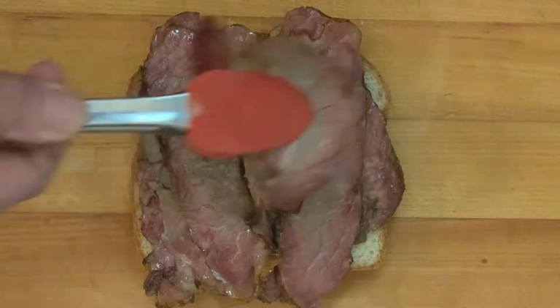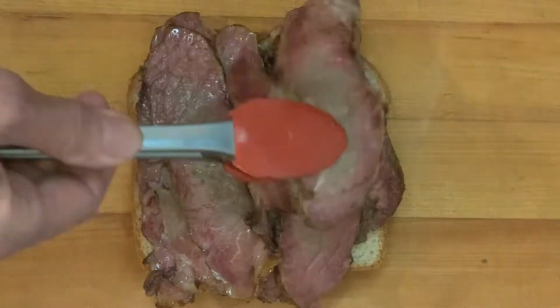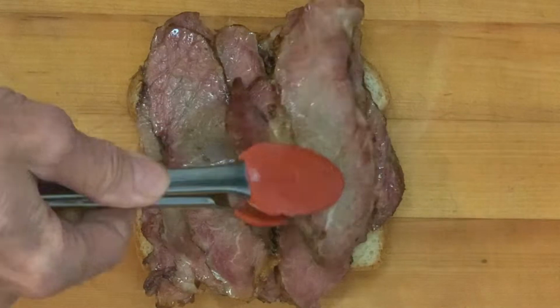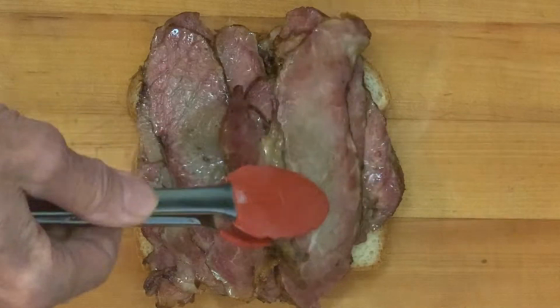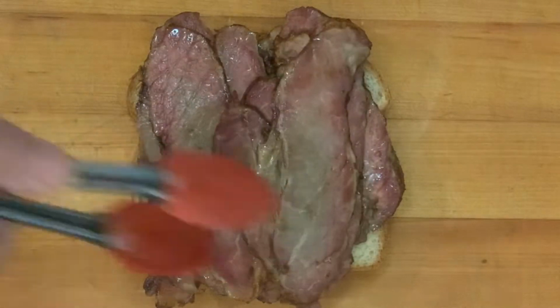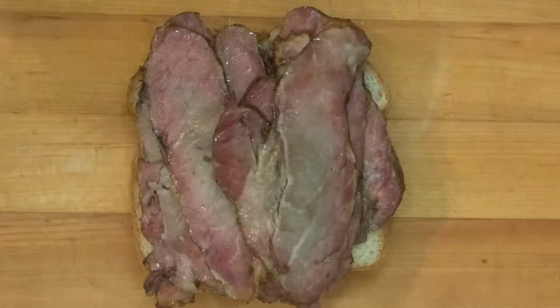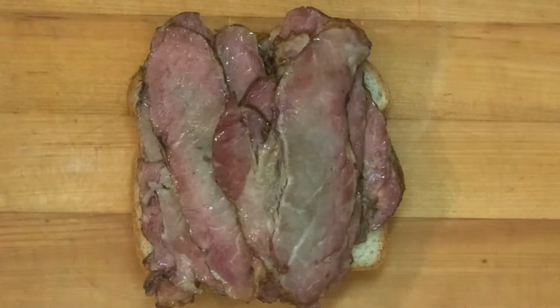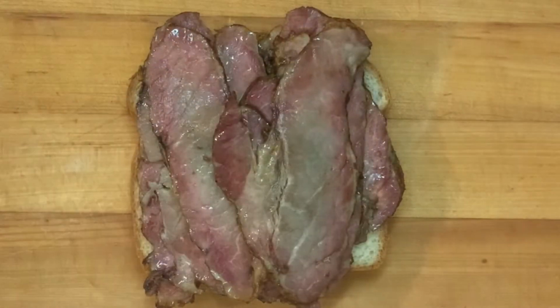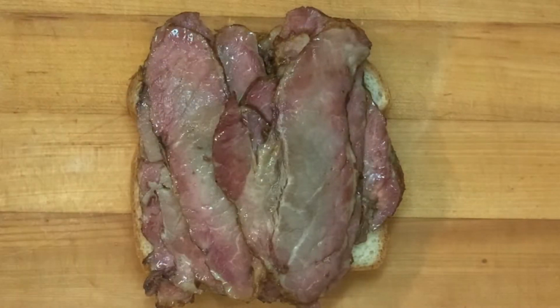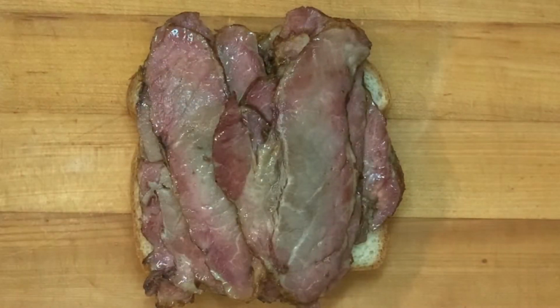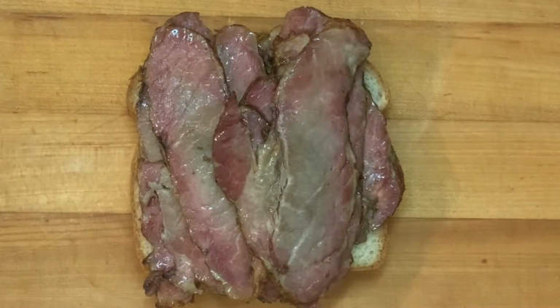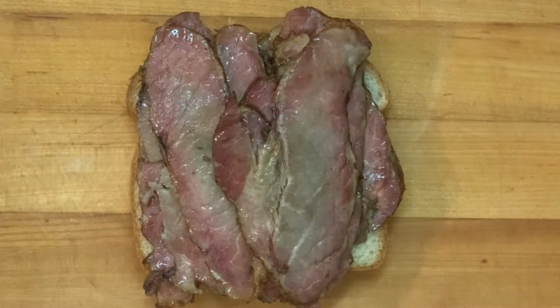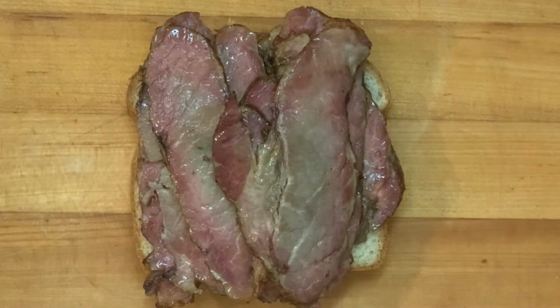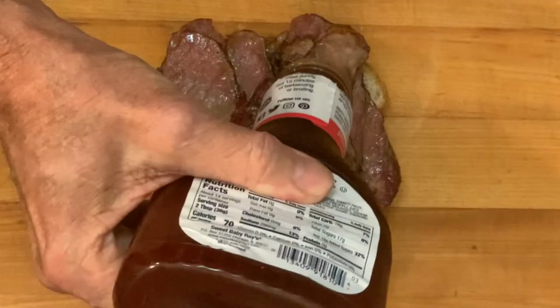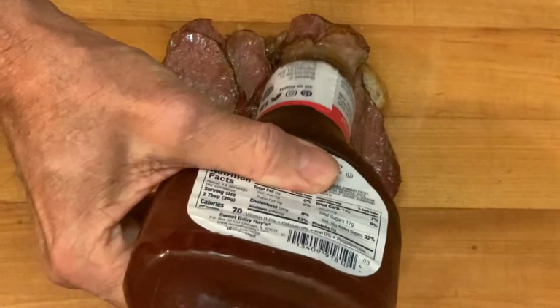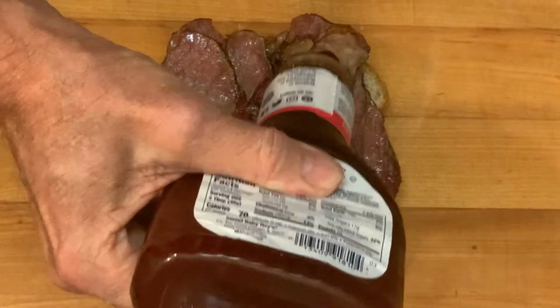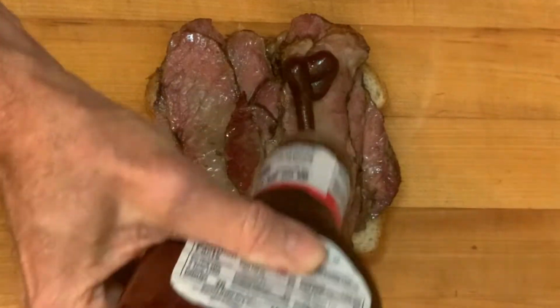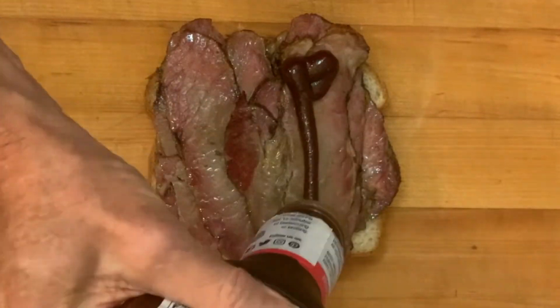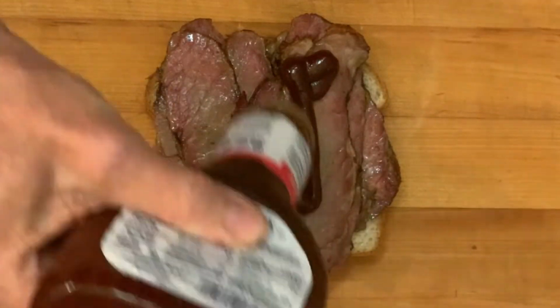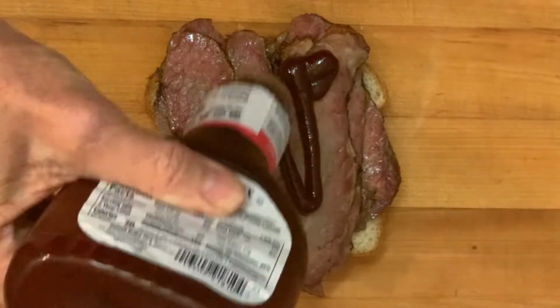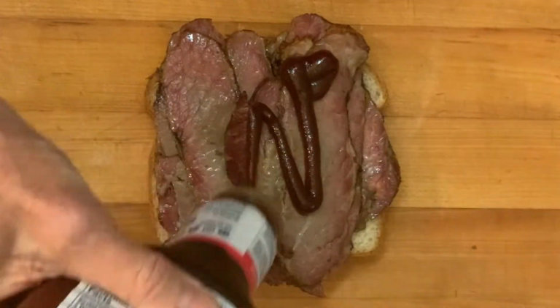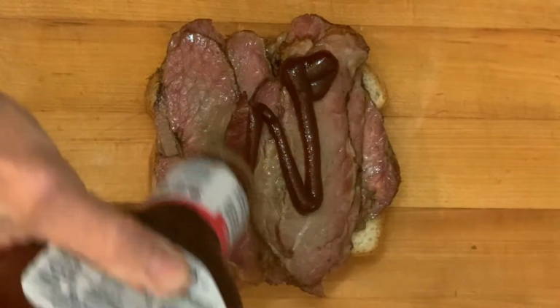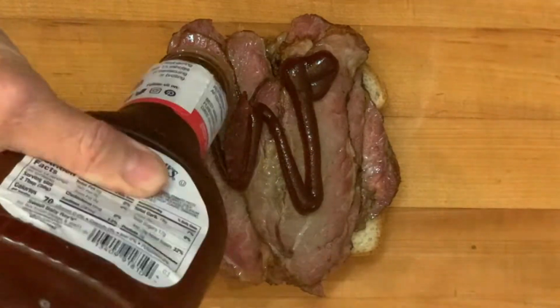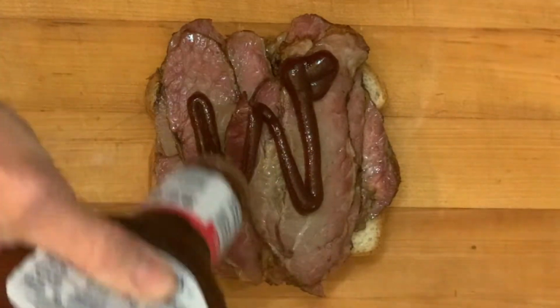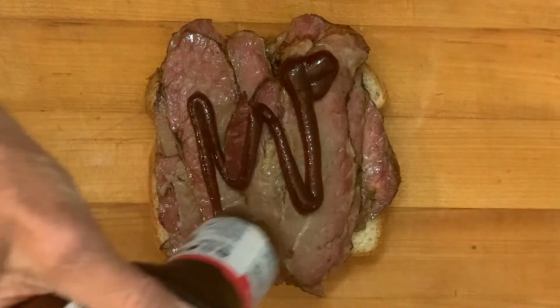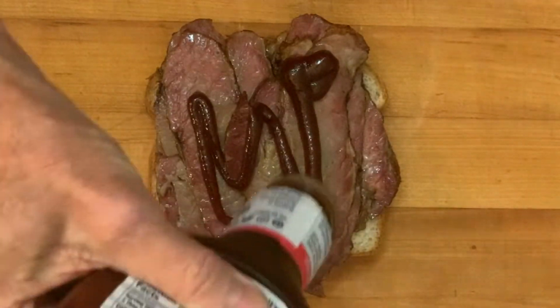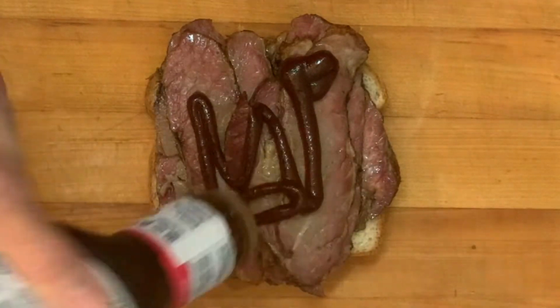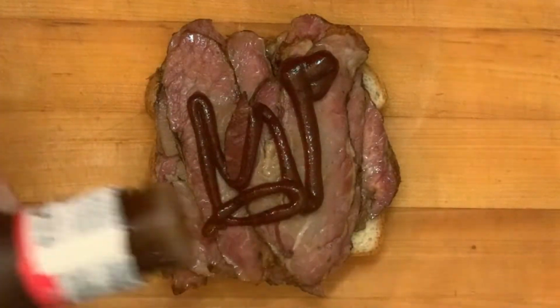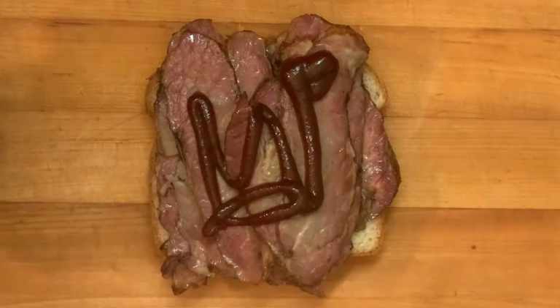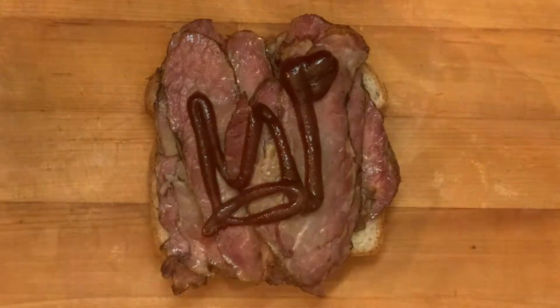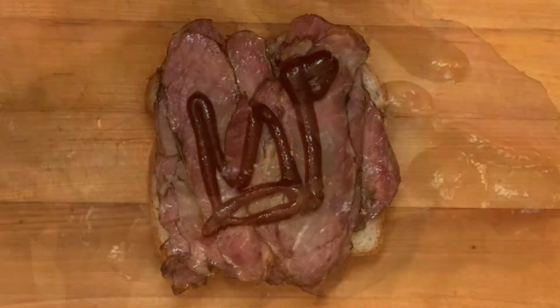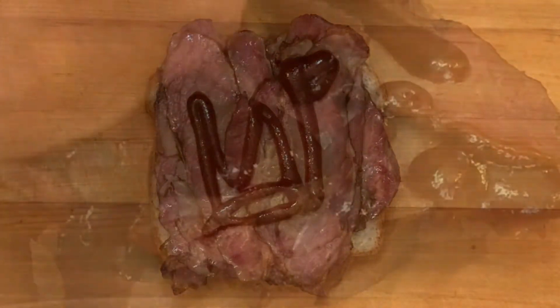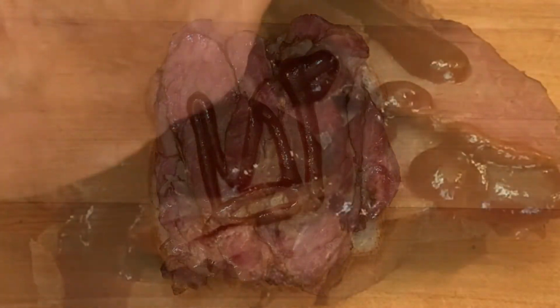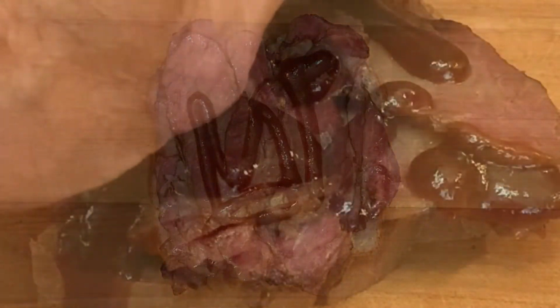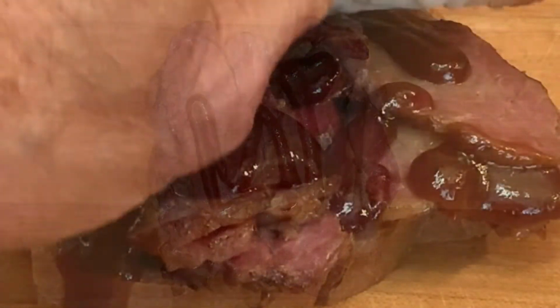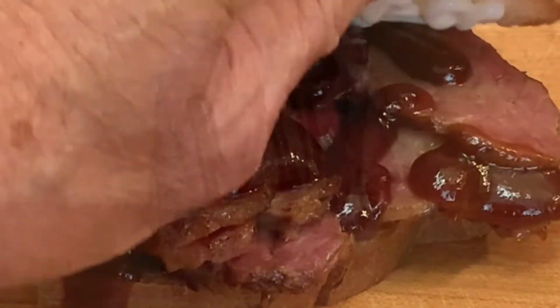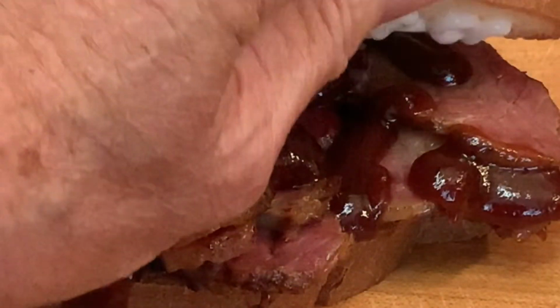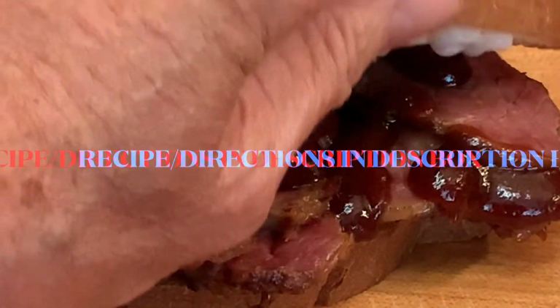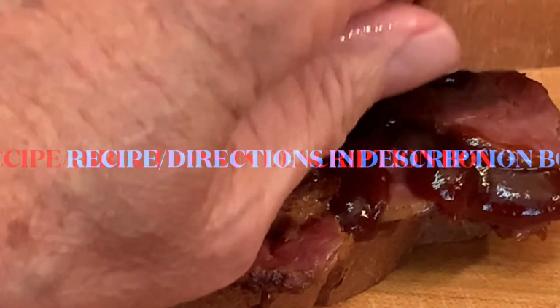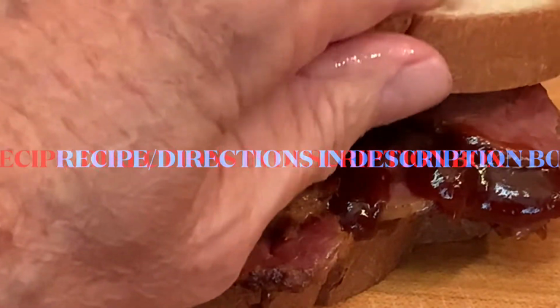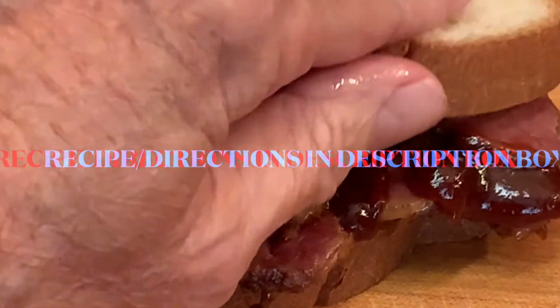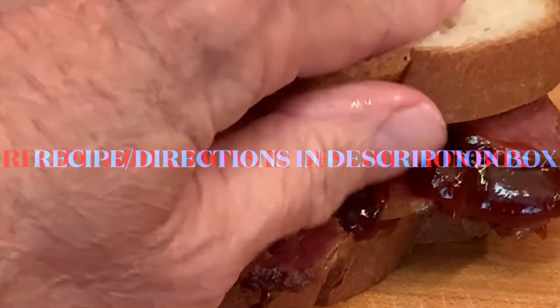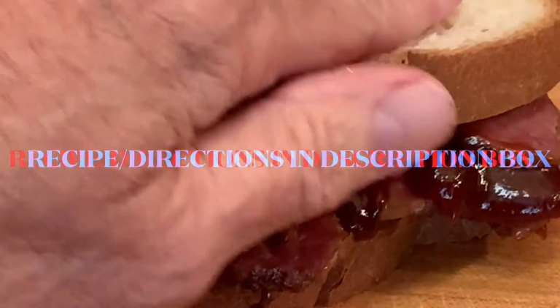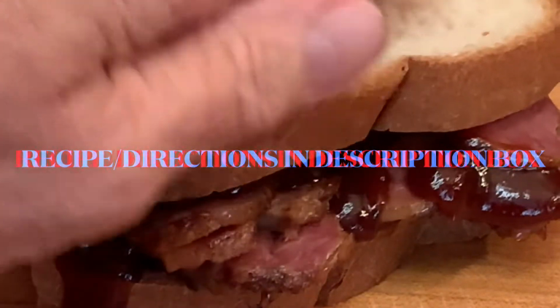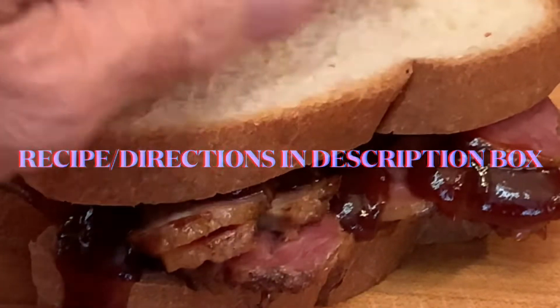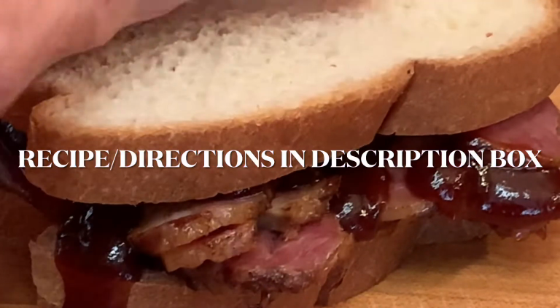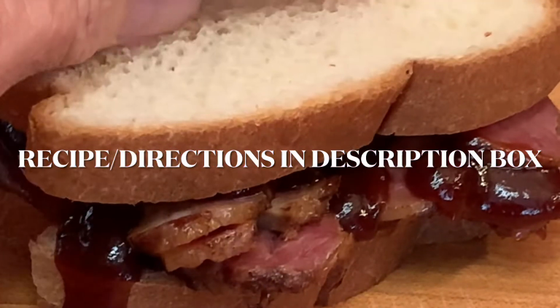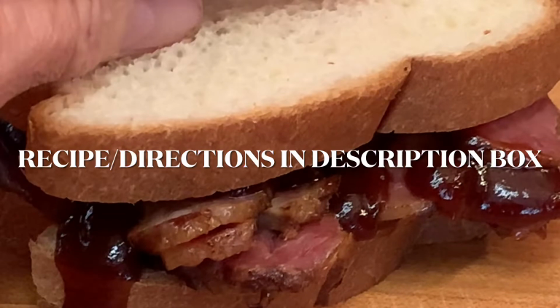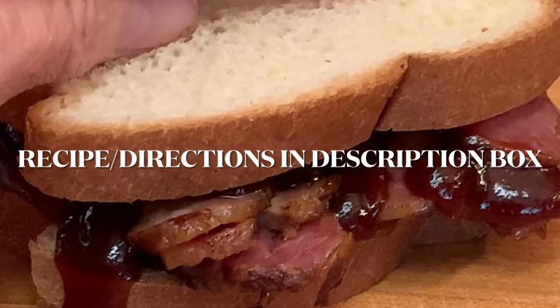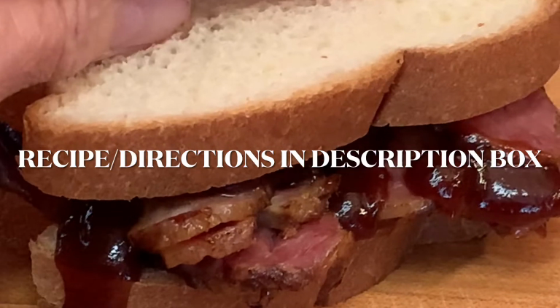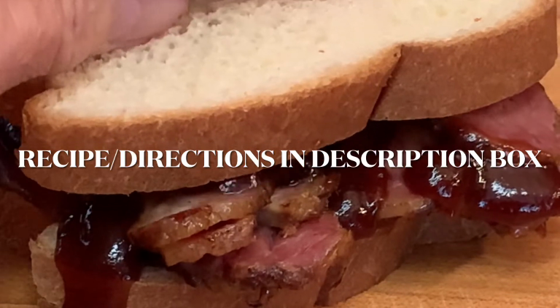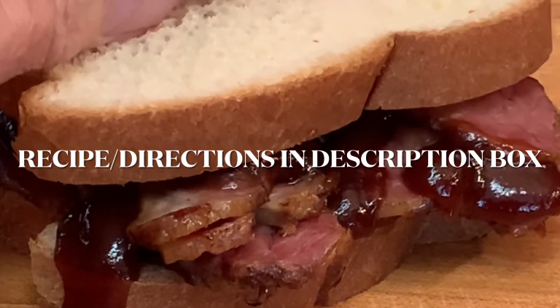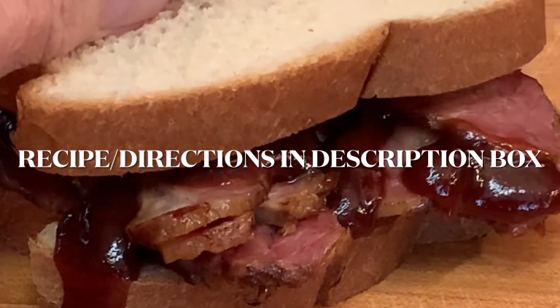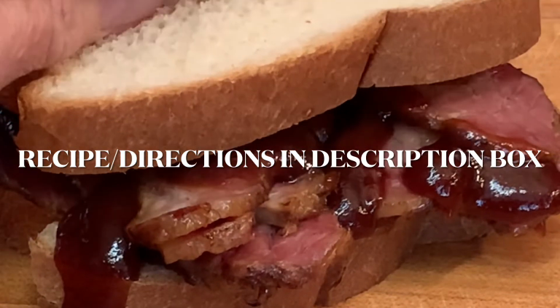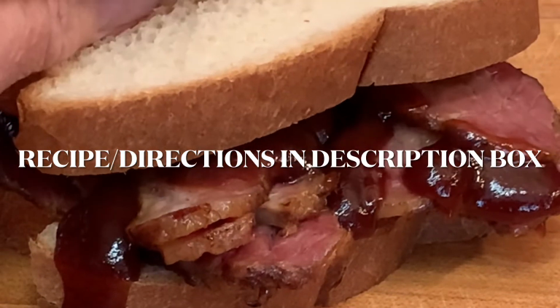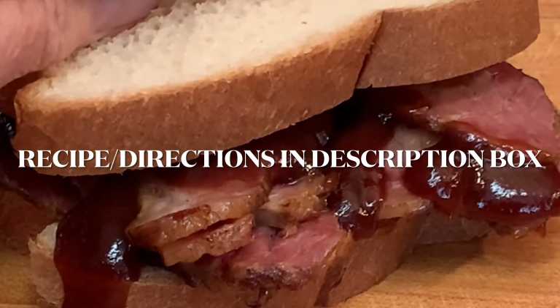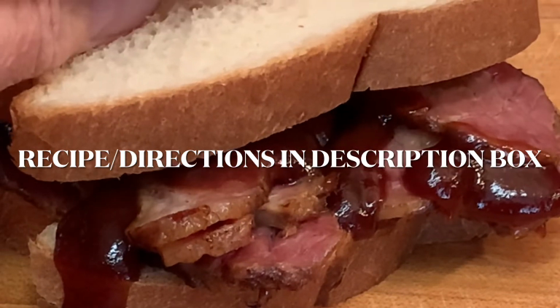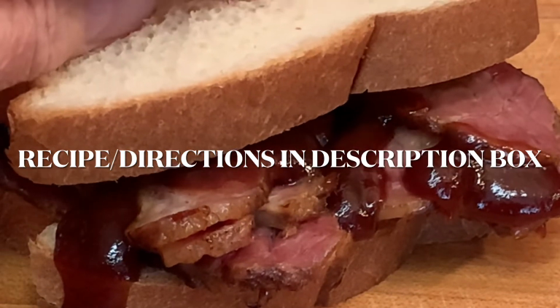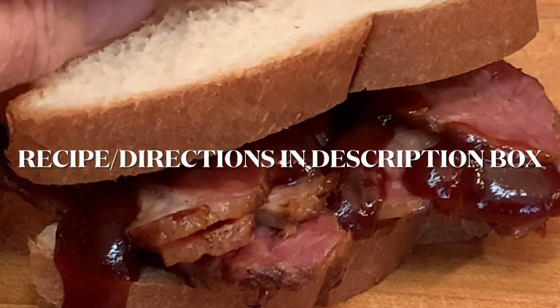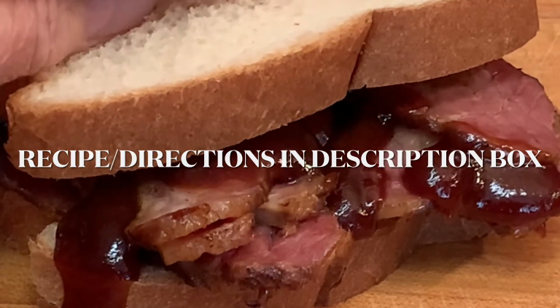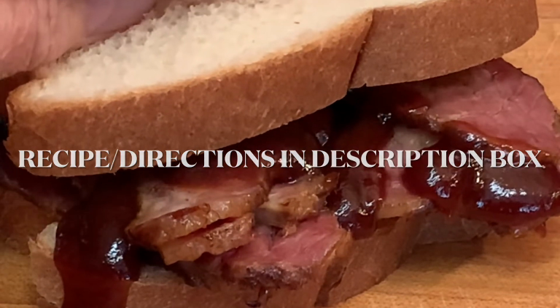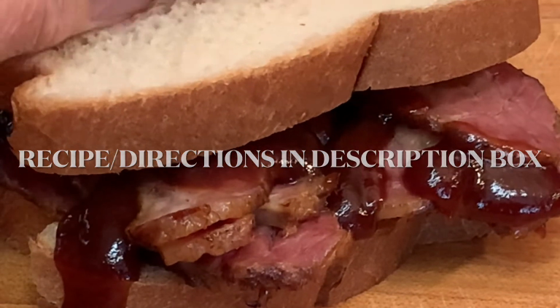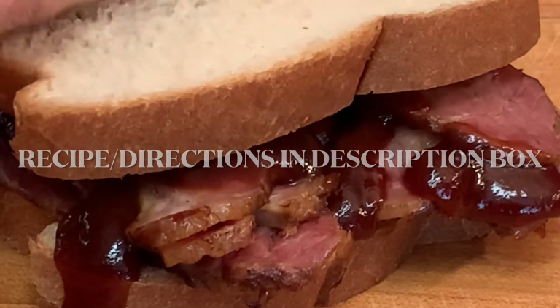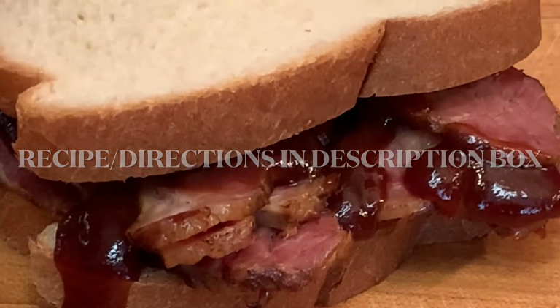Add any toppings you like along with barbecue sauce. Serve and enjoy a quick and easy barbecue brisket sandwich.